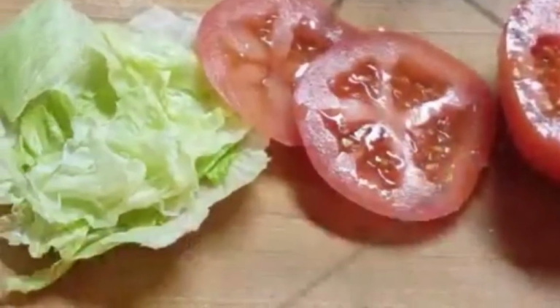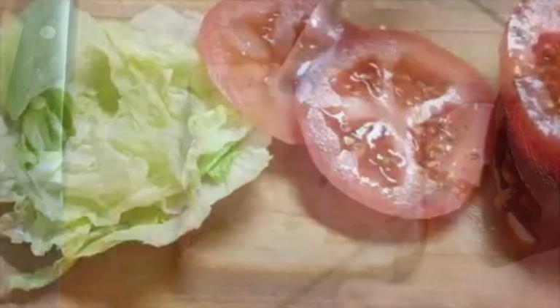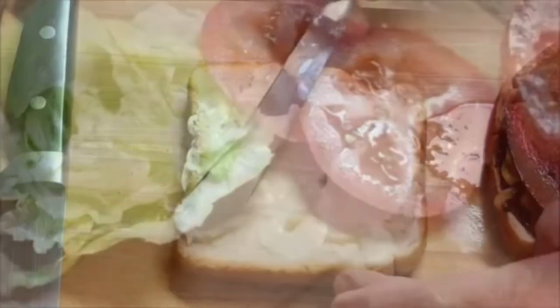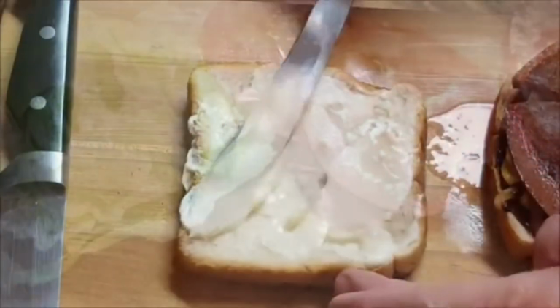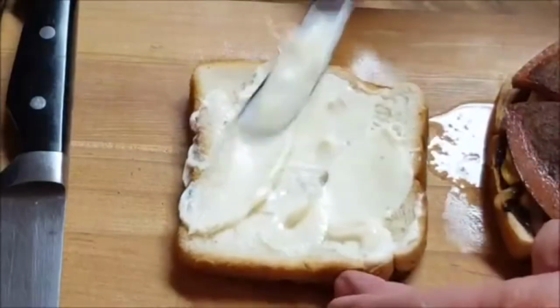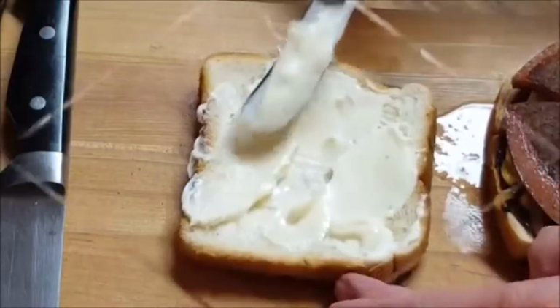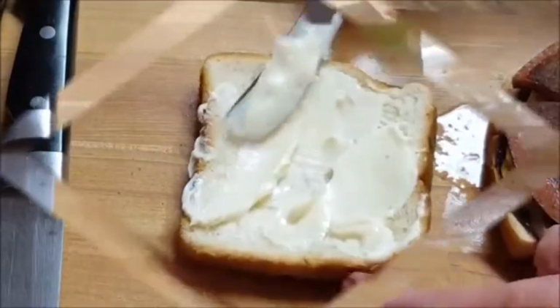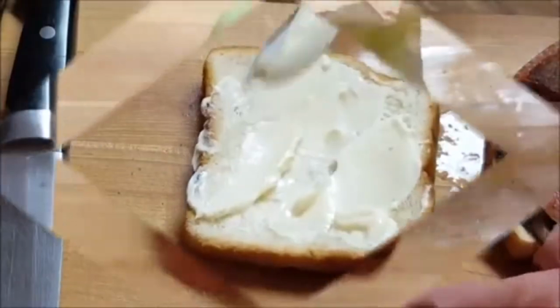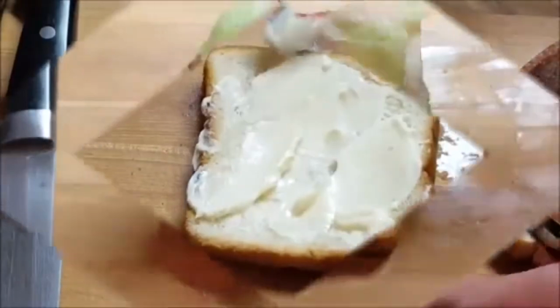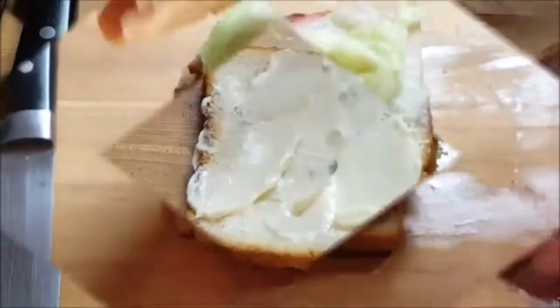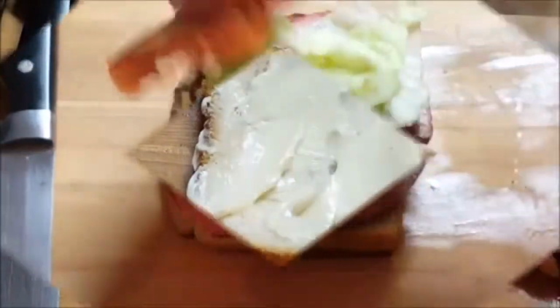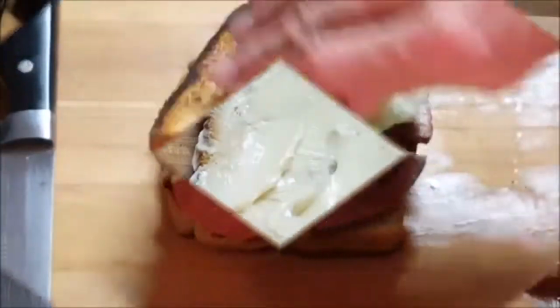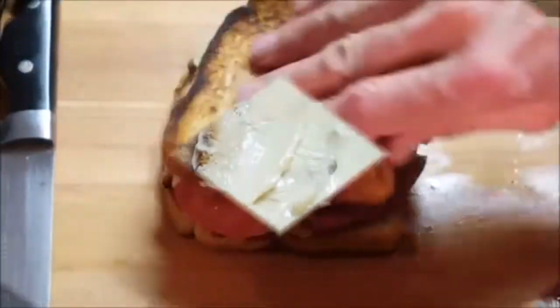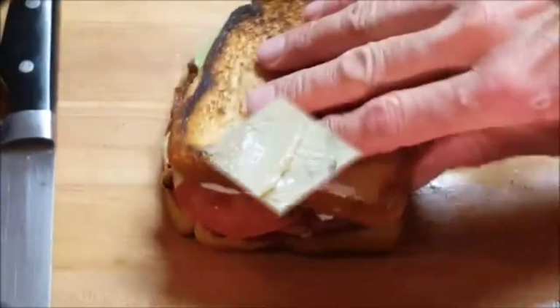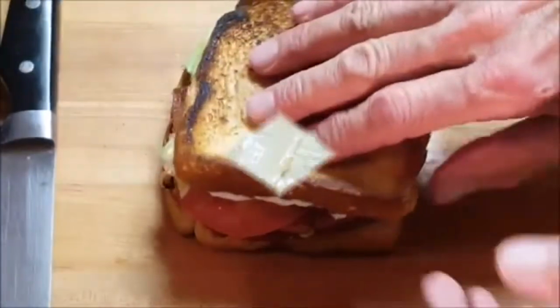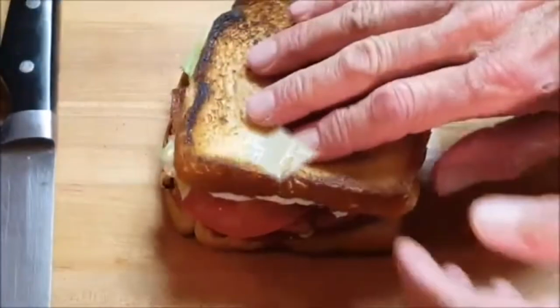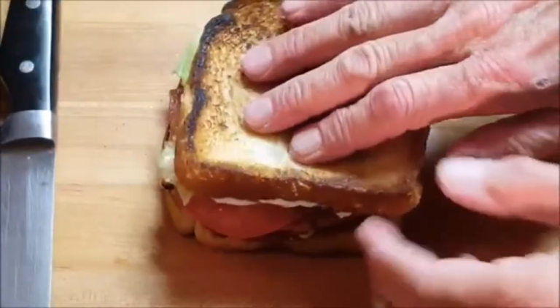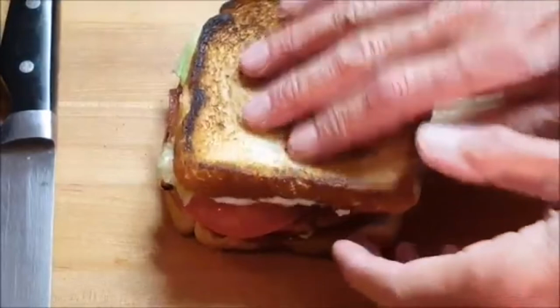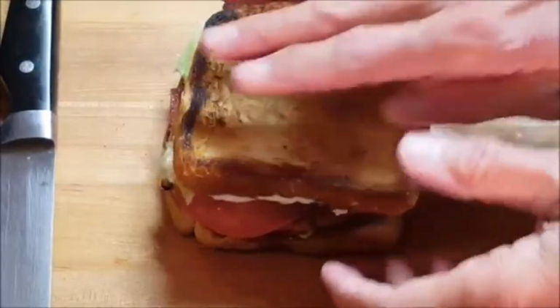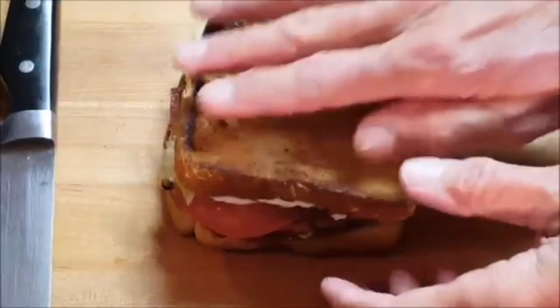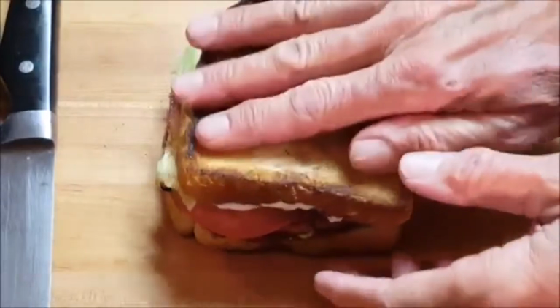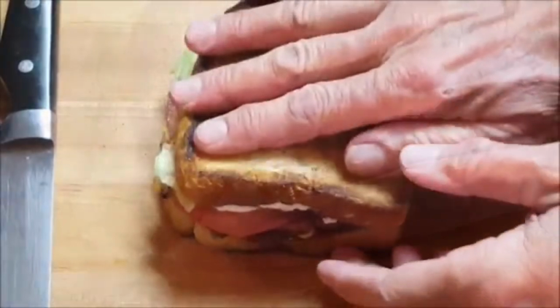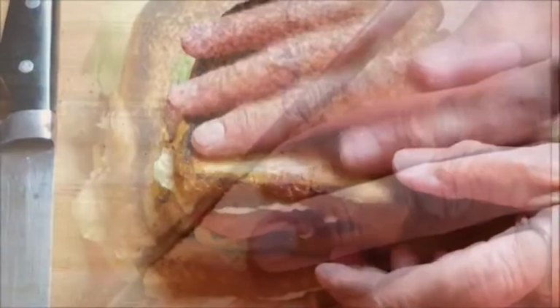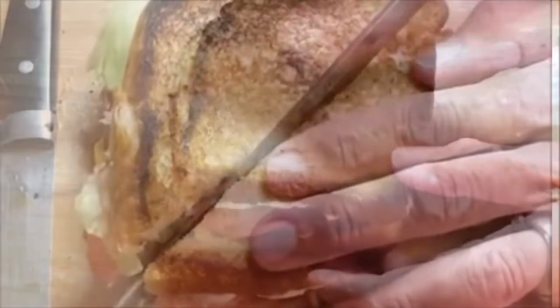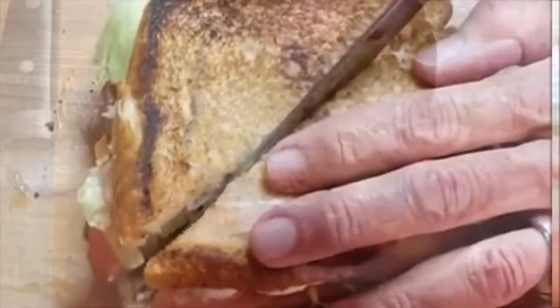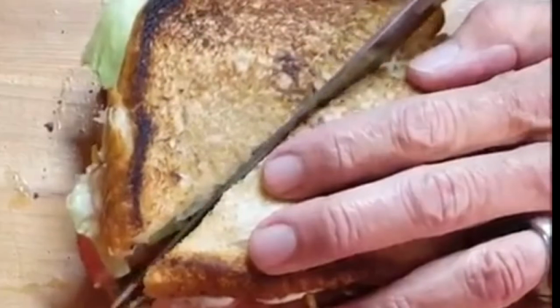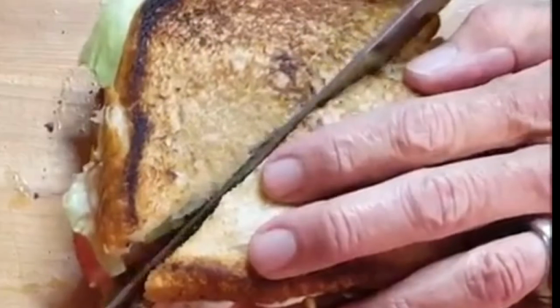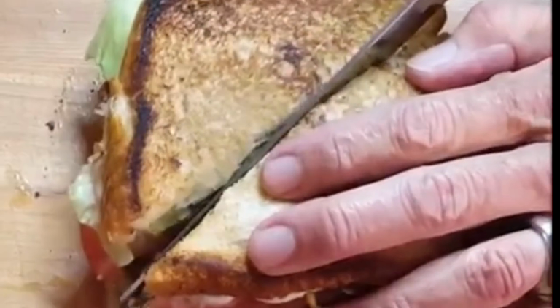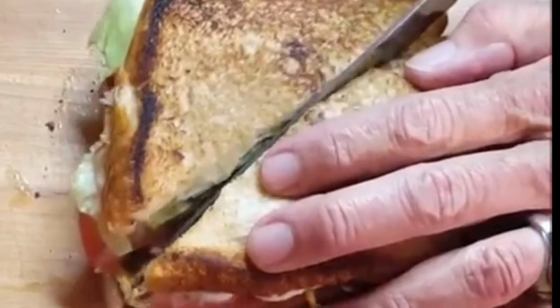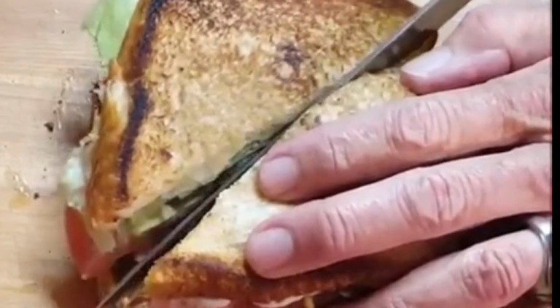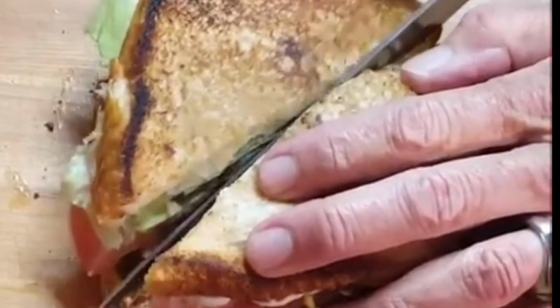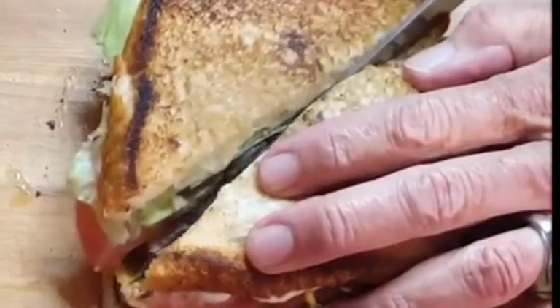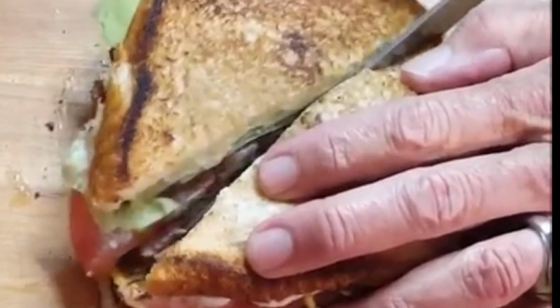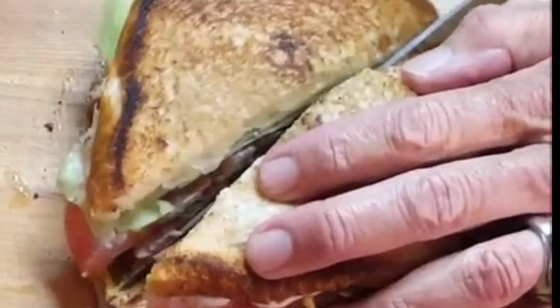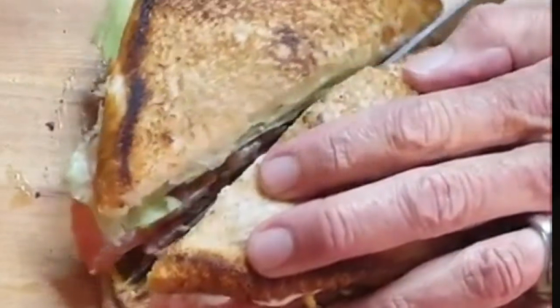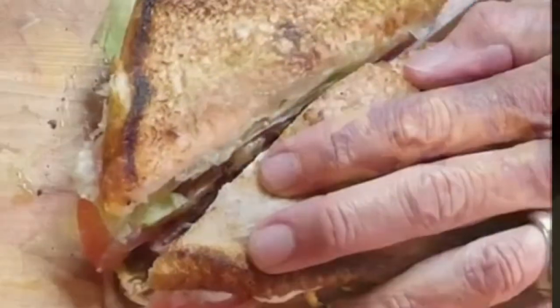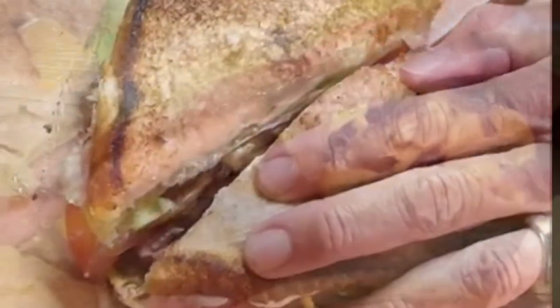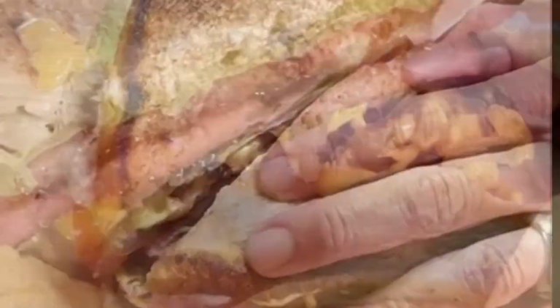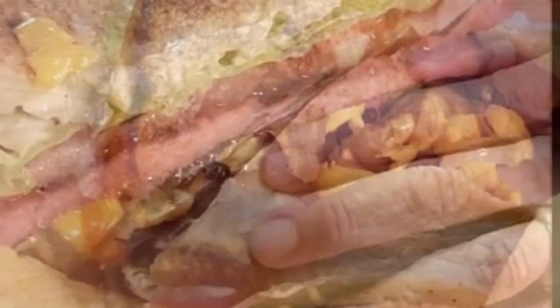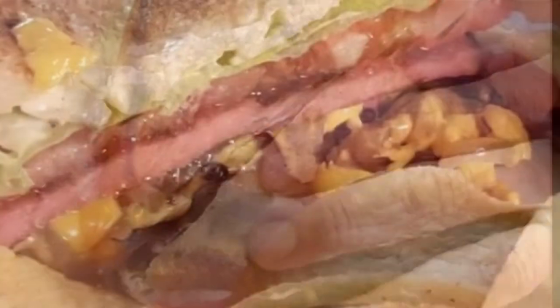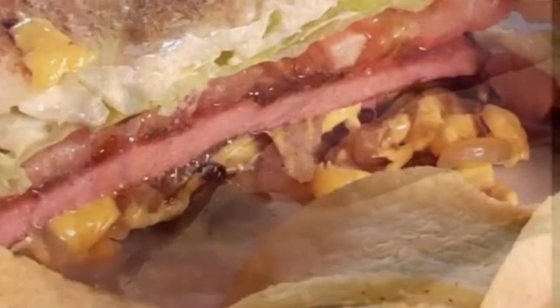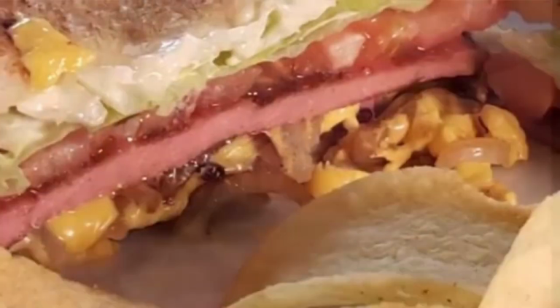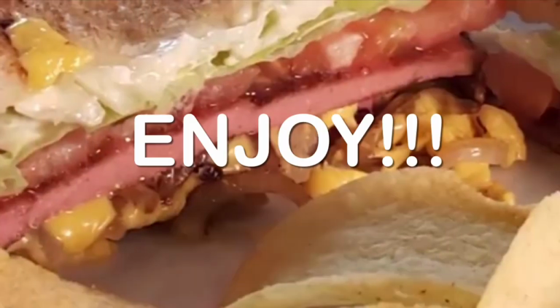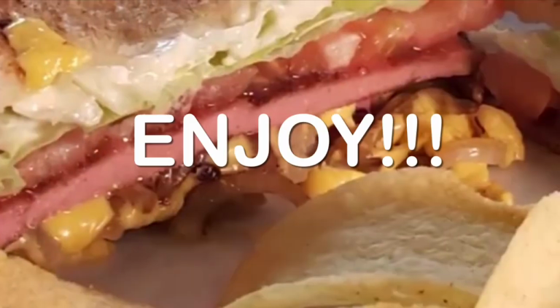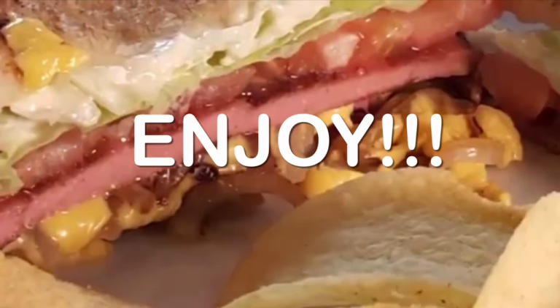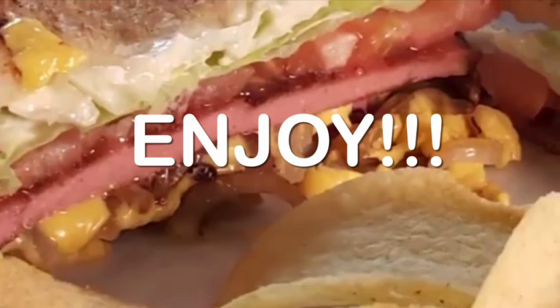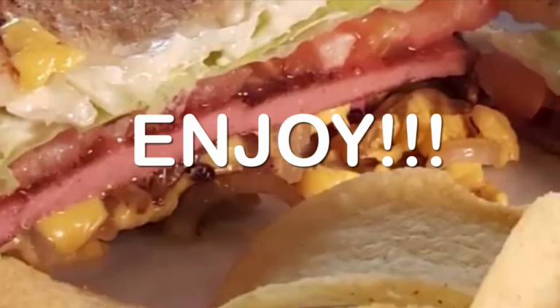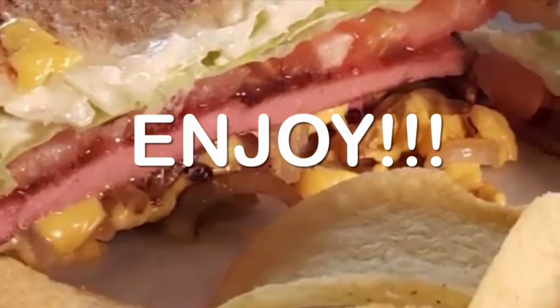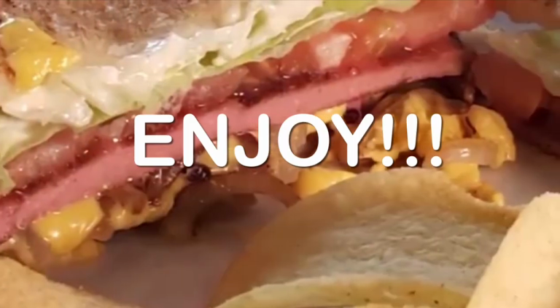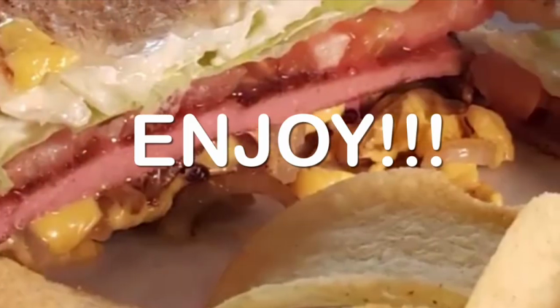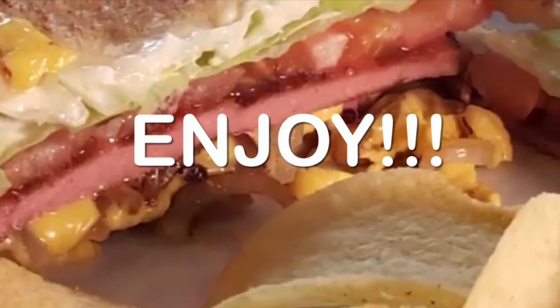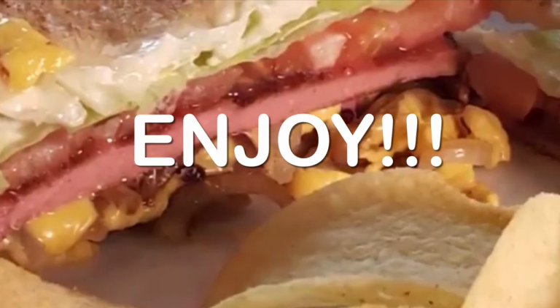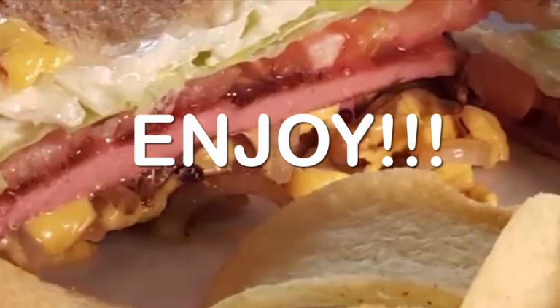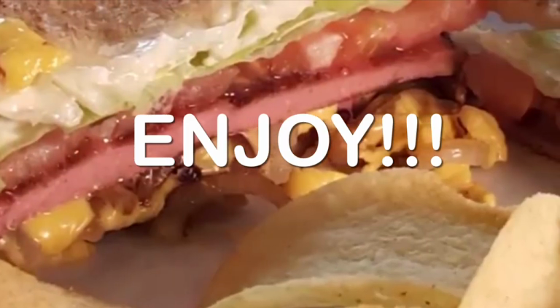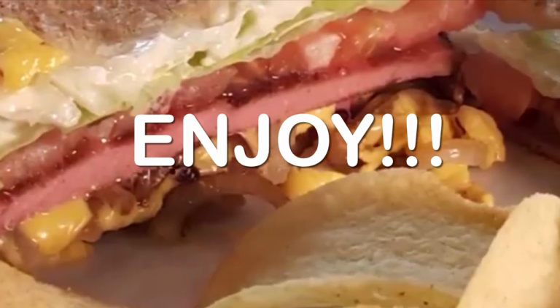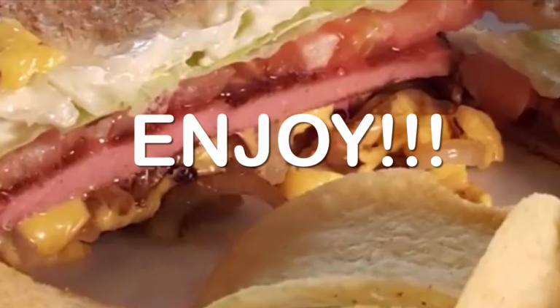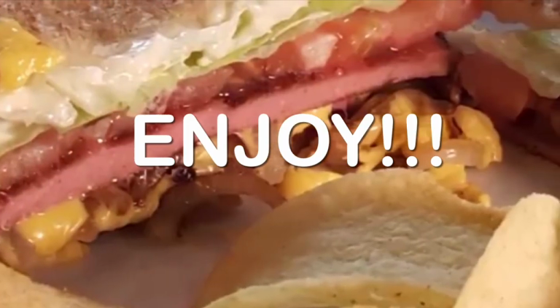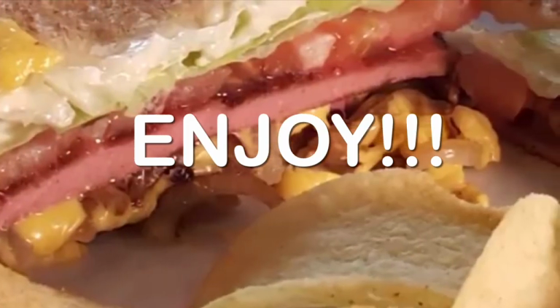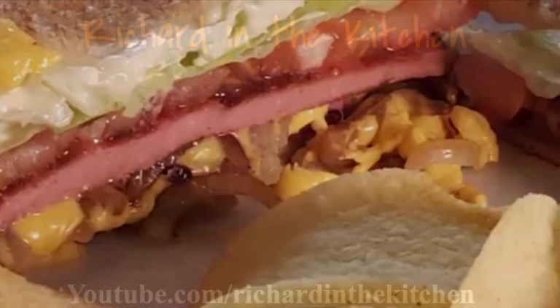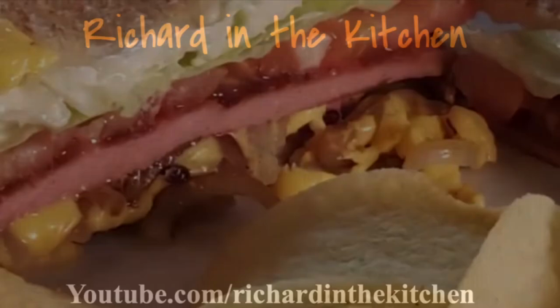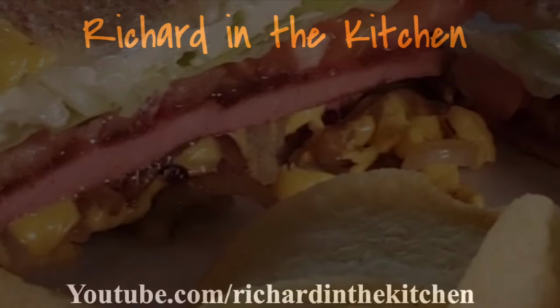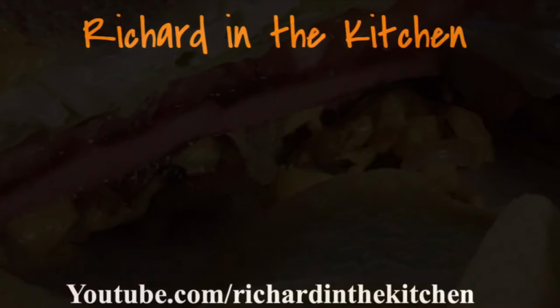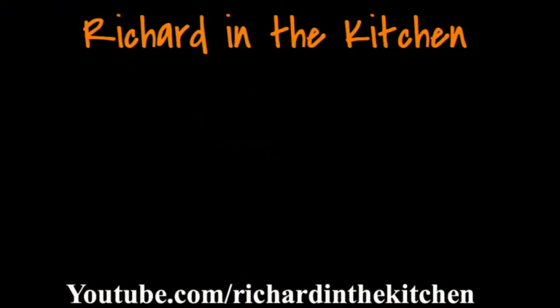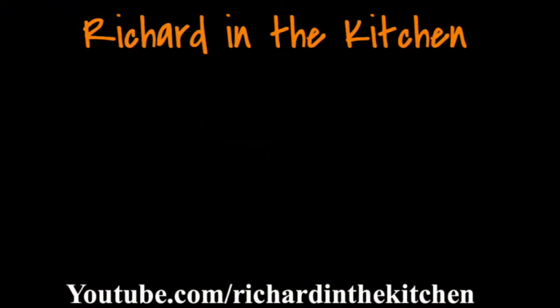Don't forget the mayo — slice into it and enjoy one of the all-time favorite sandwiches. Thanks so much for stopping by.